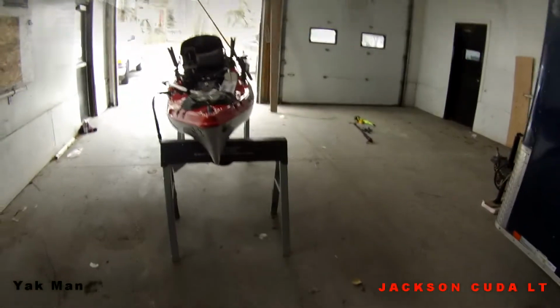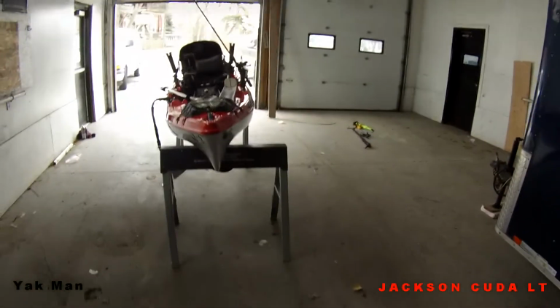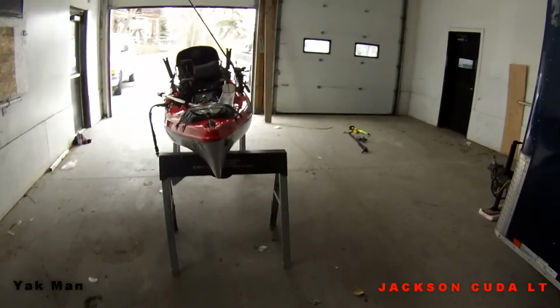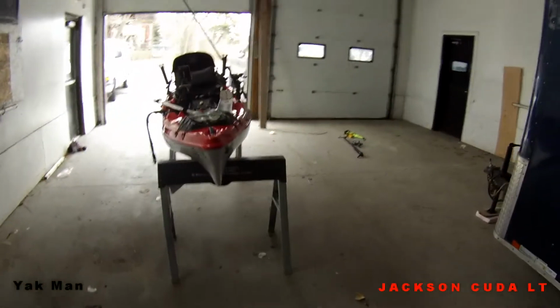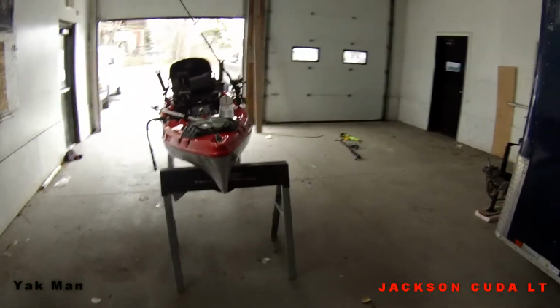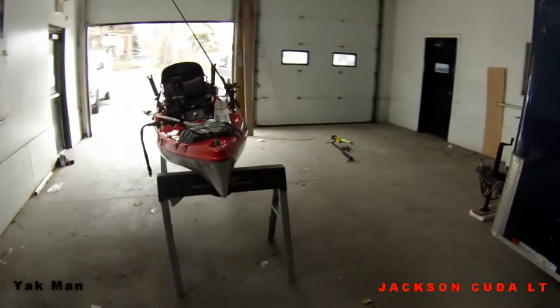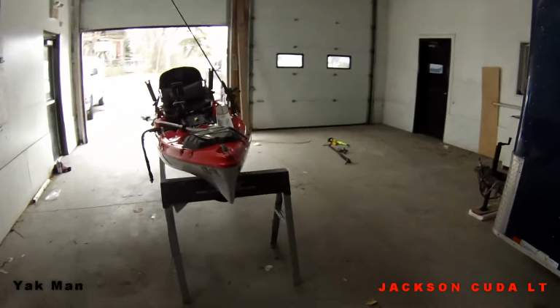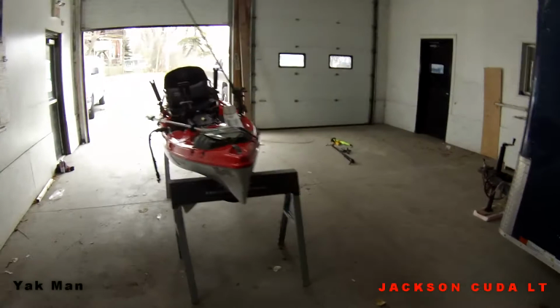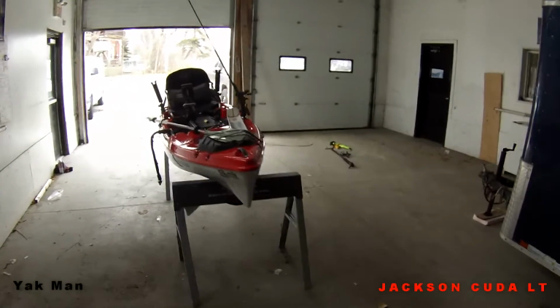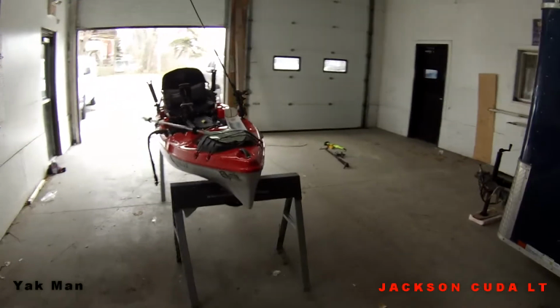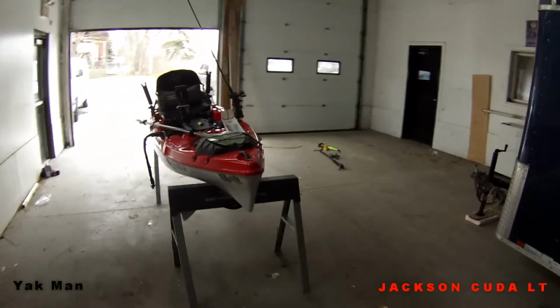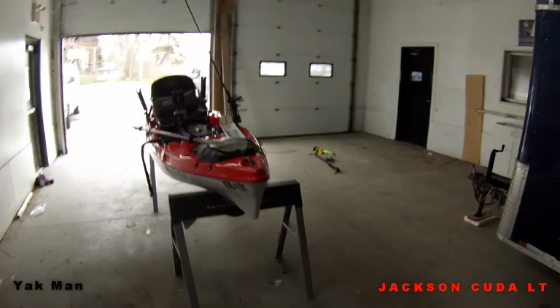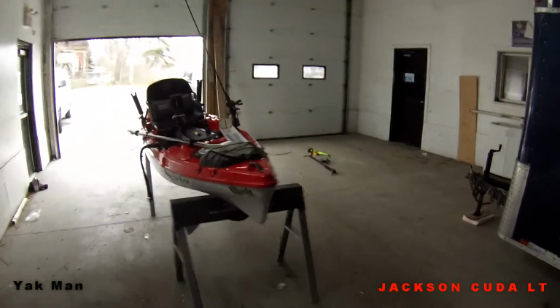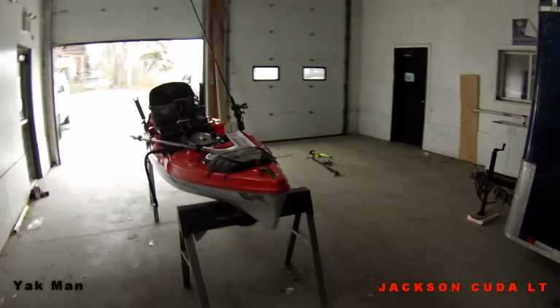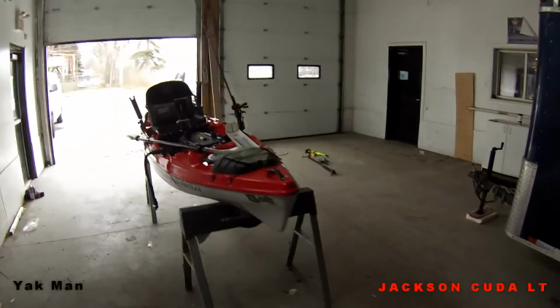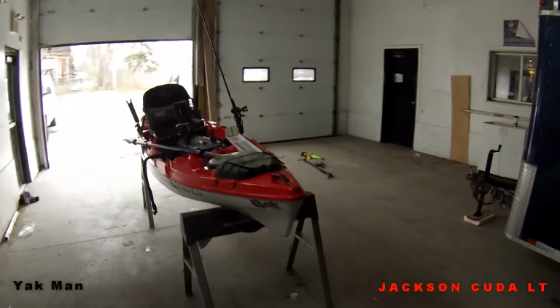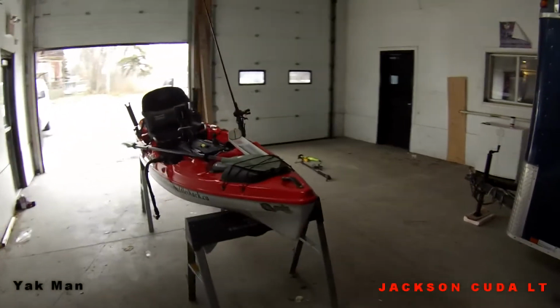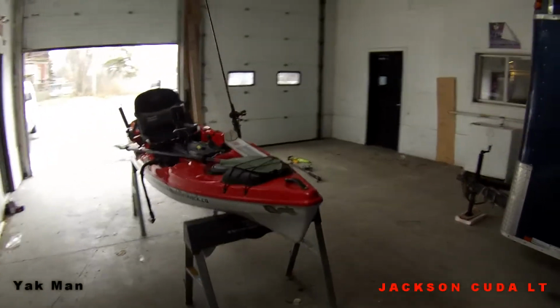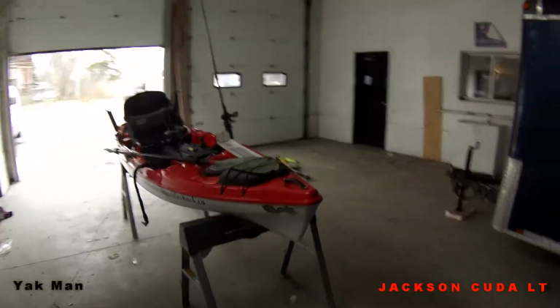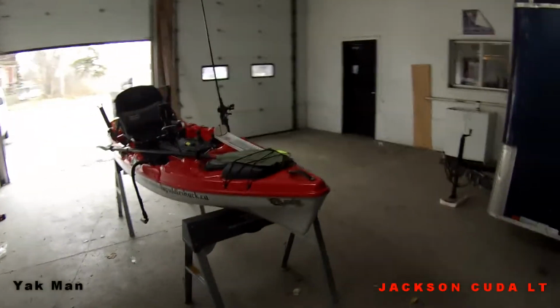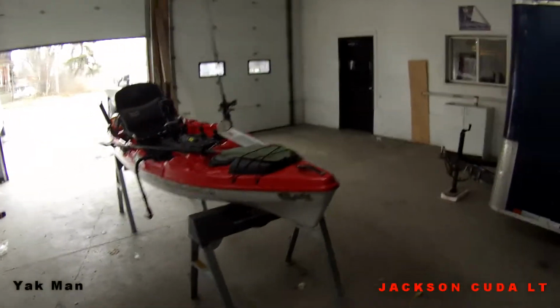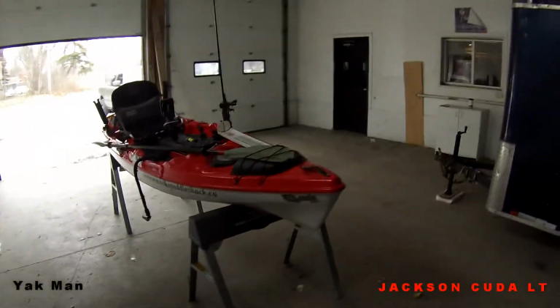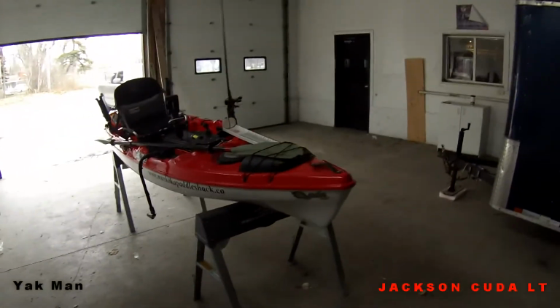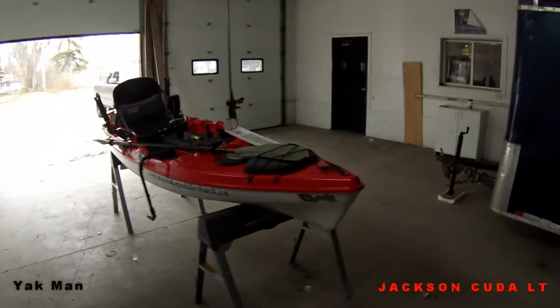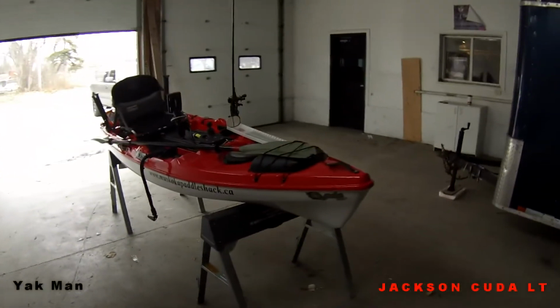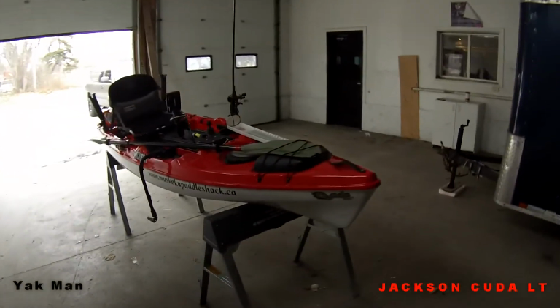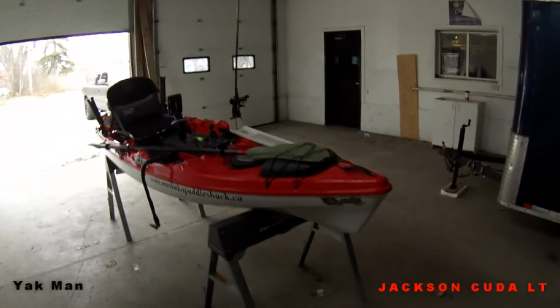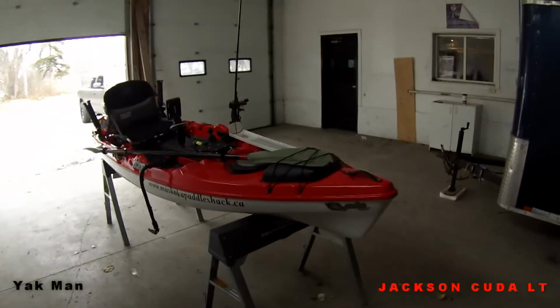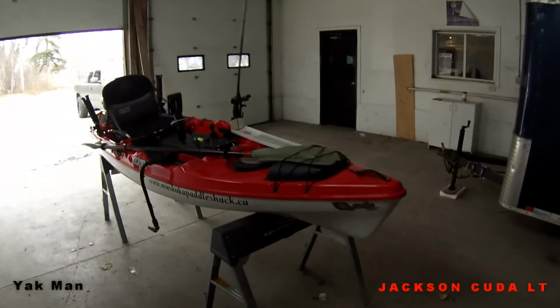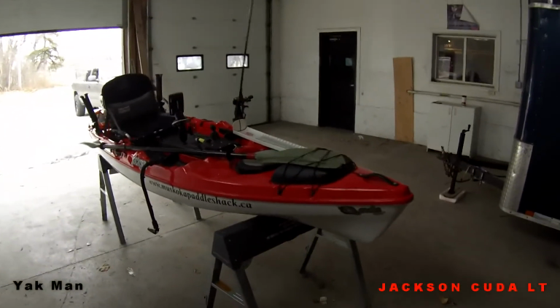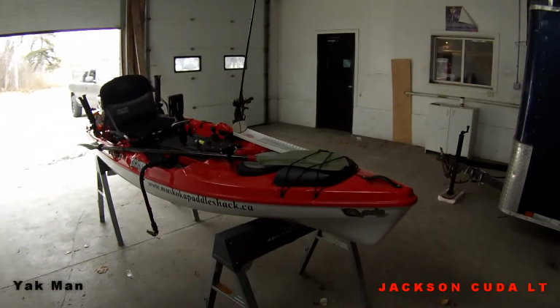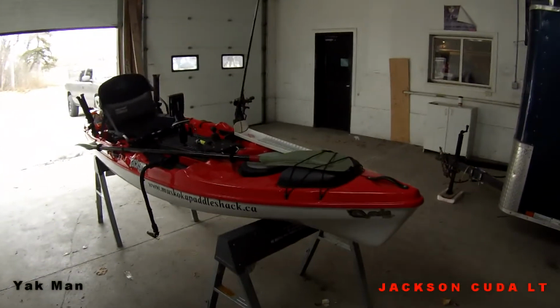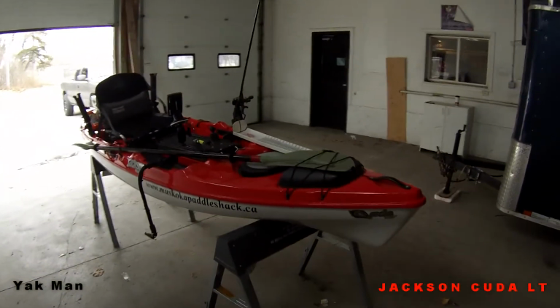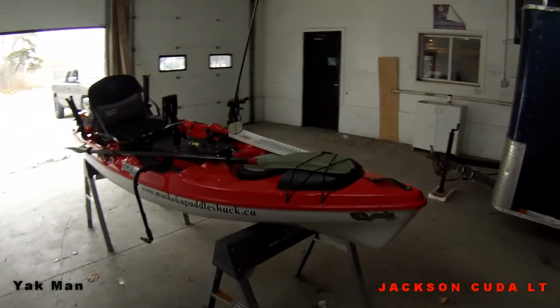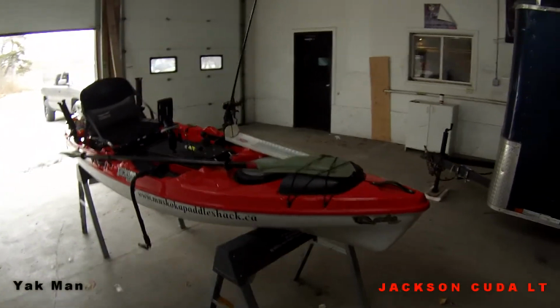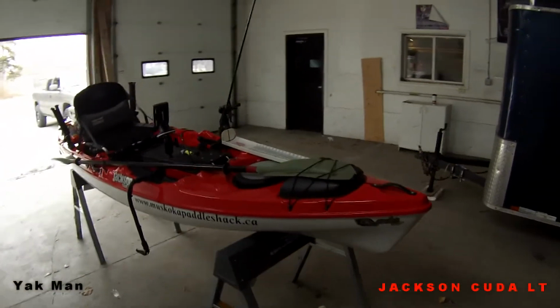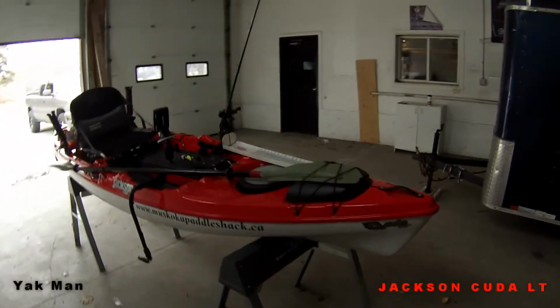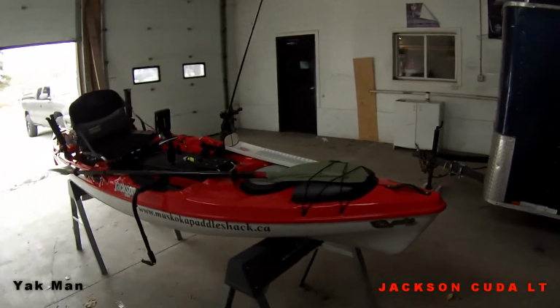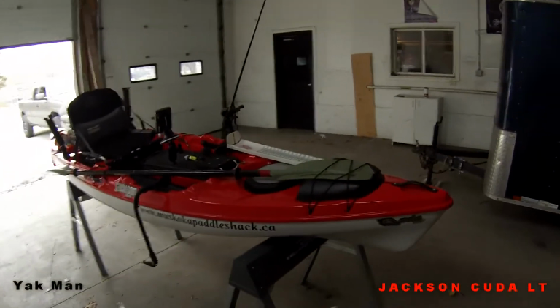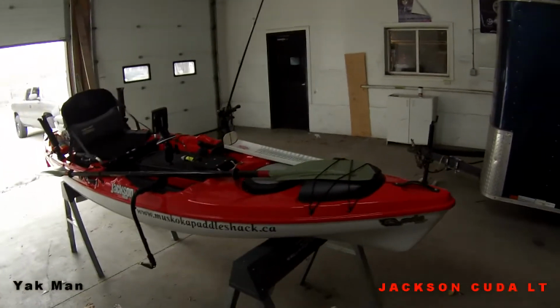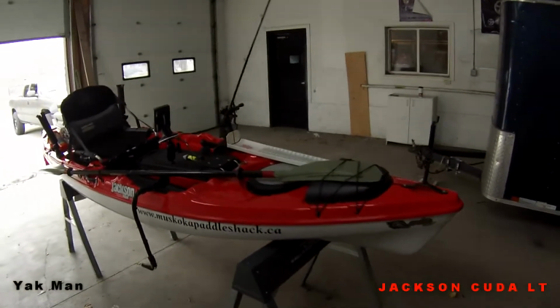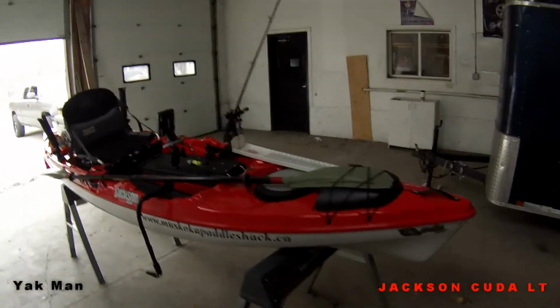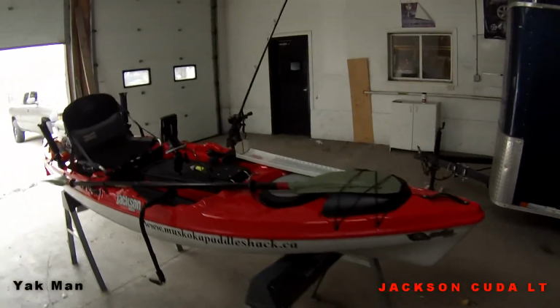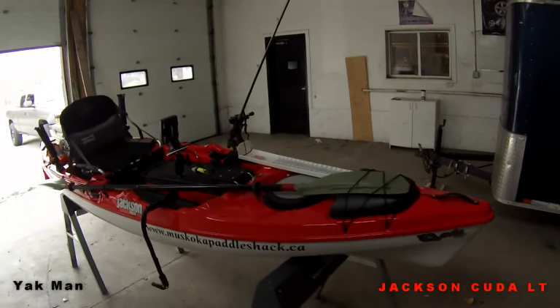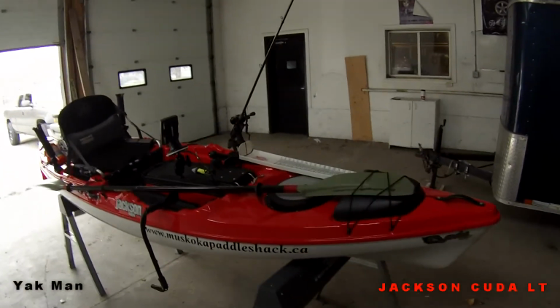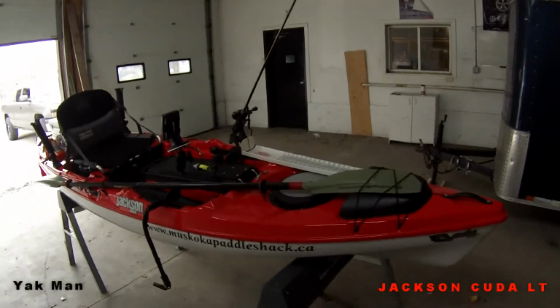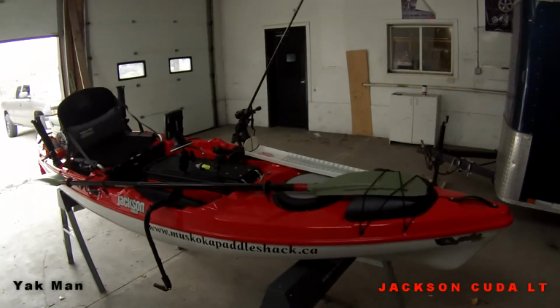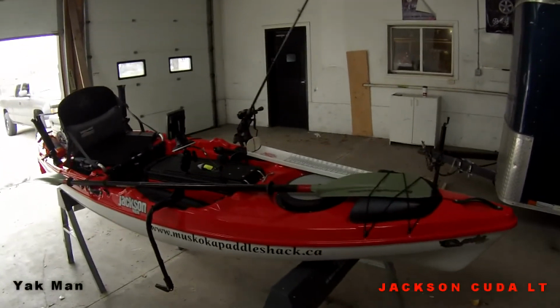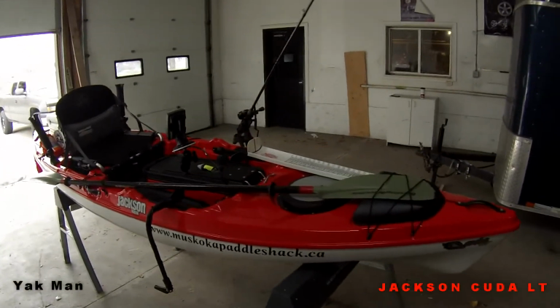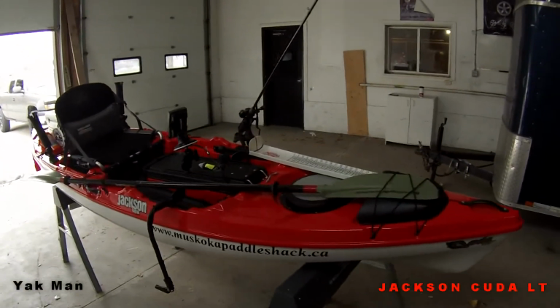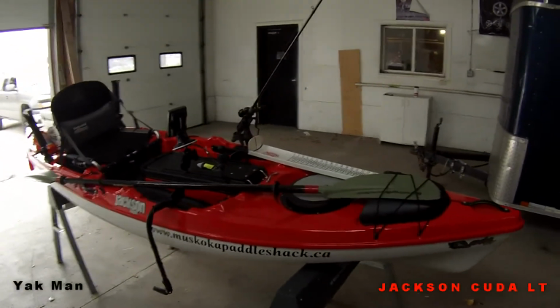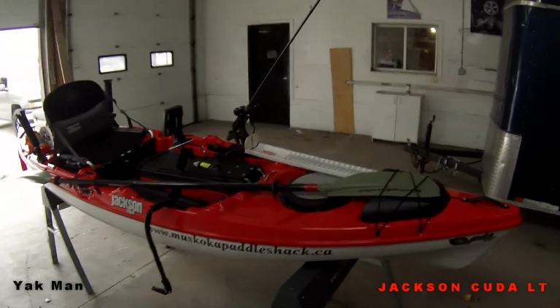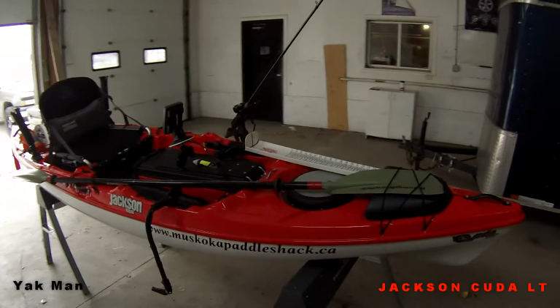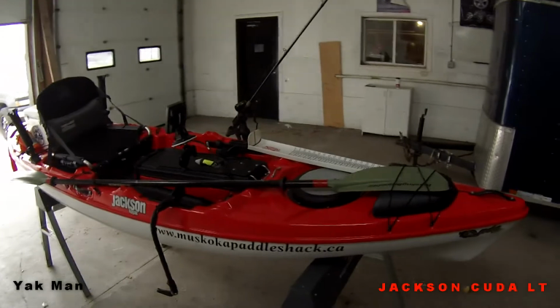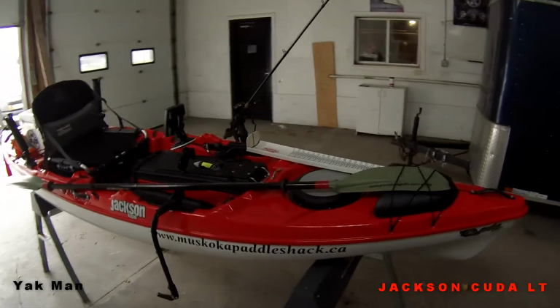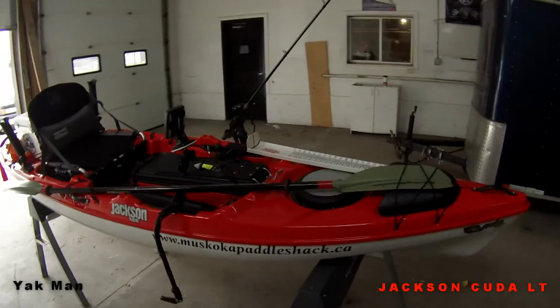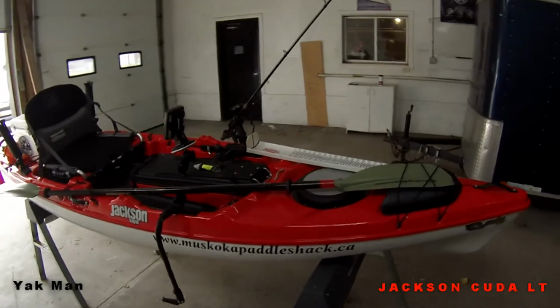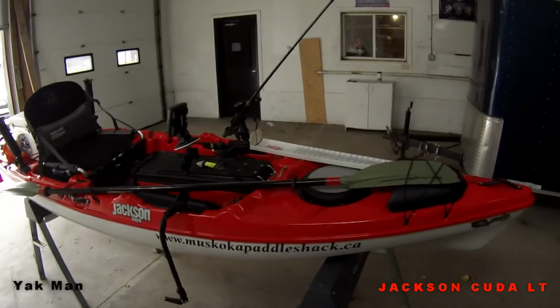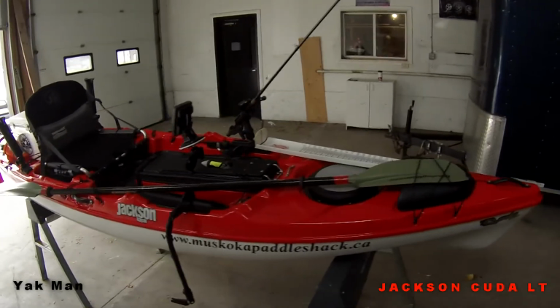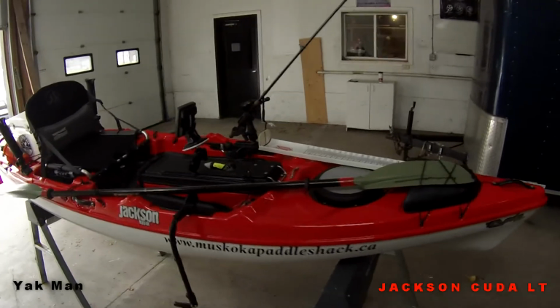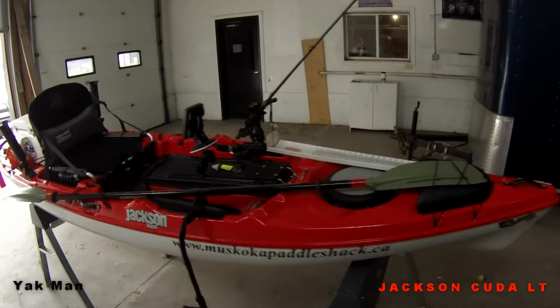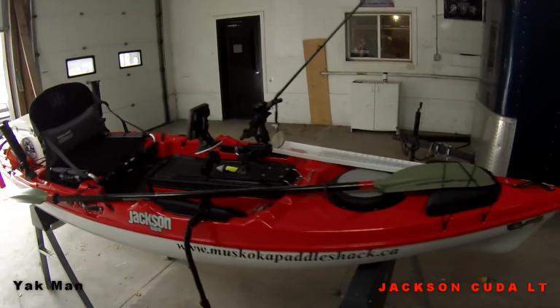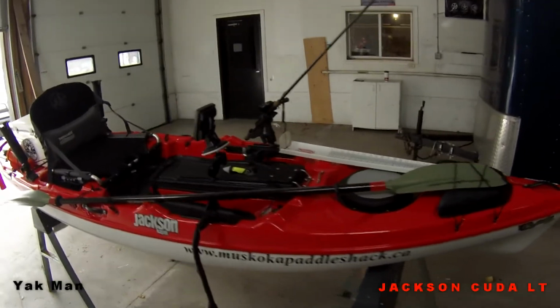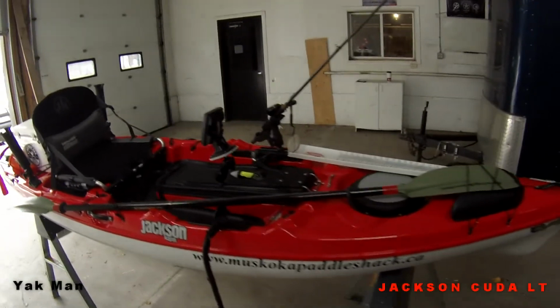Okay, here's a look at my 2015 CUDA LT. It's pretty much all set up.